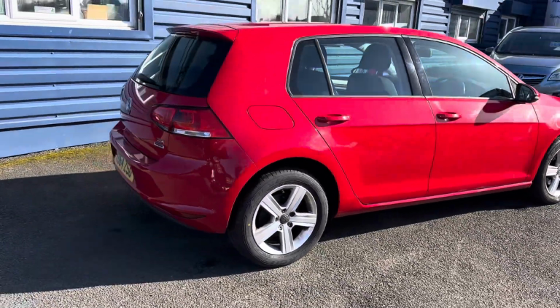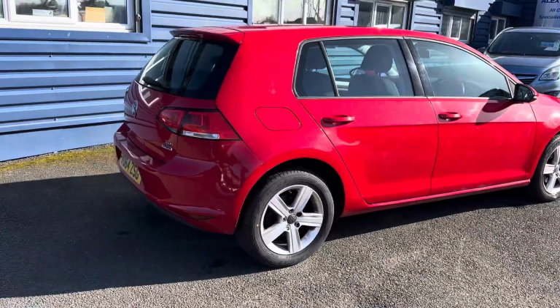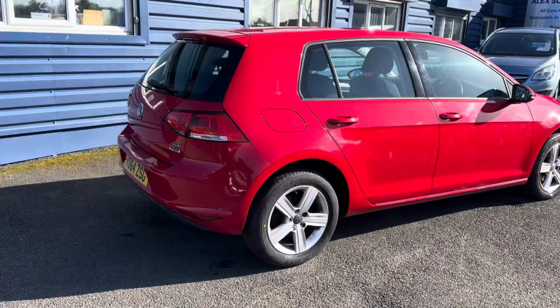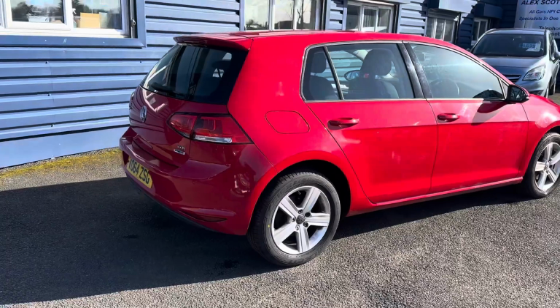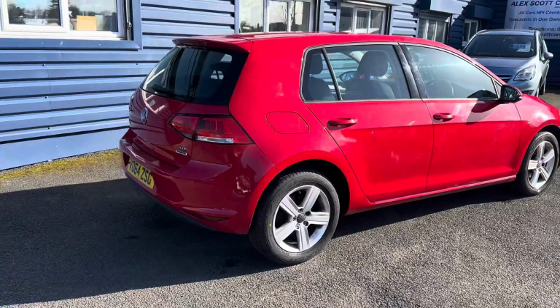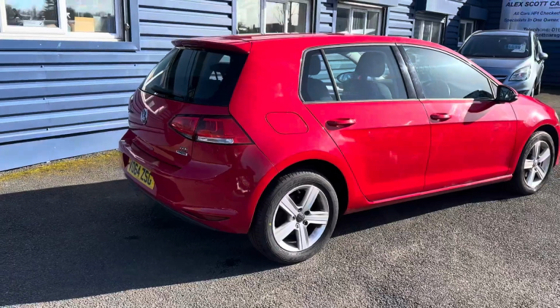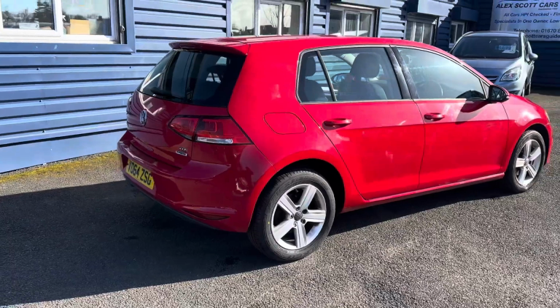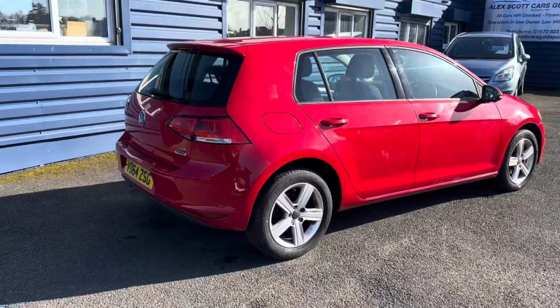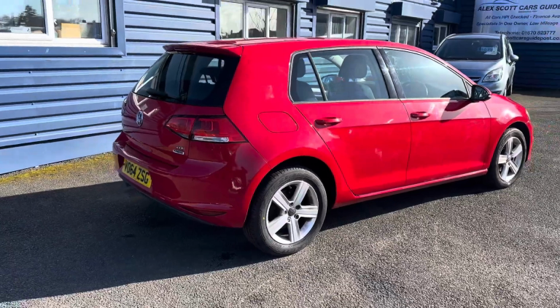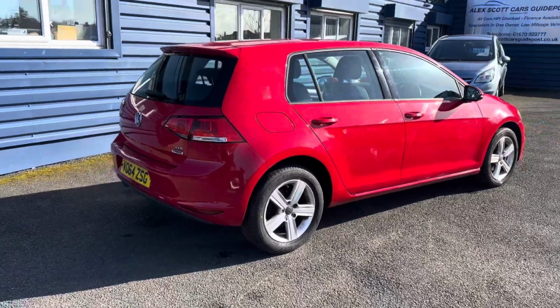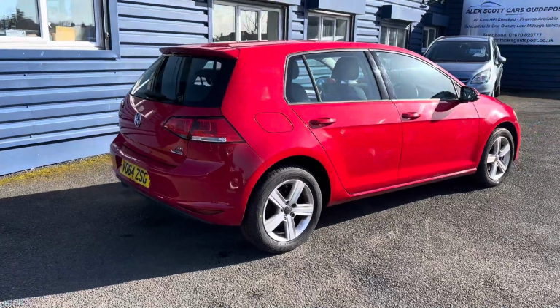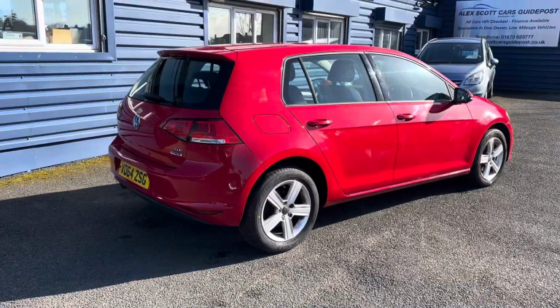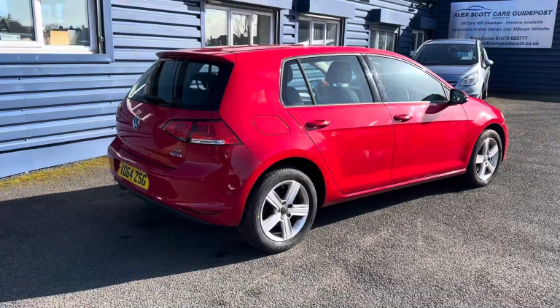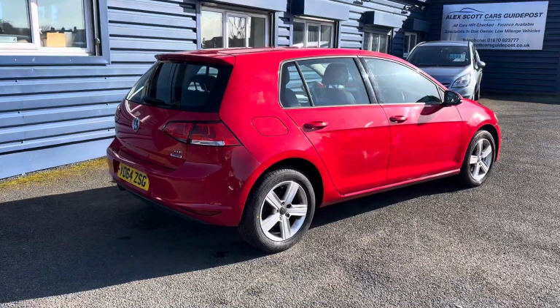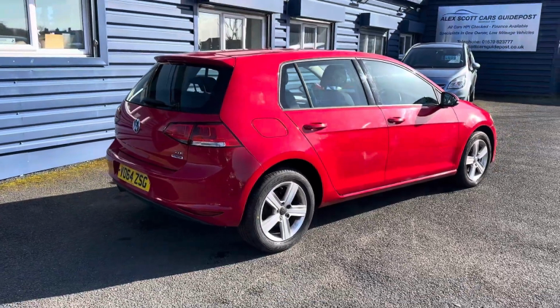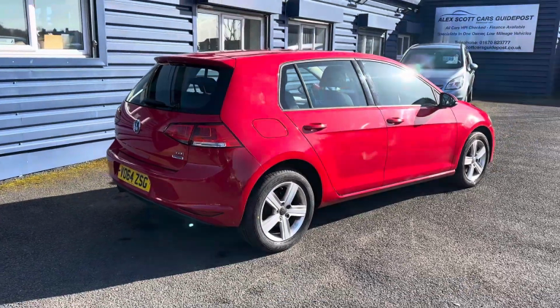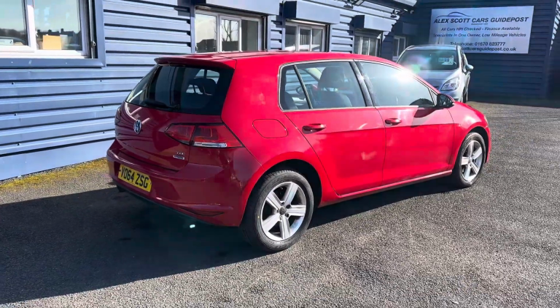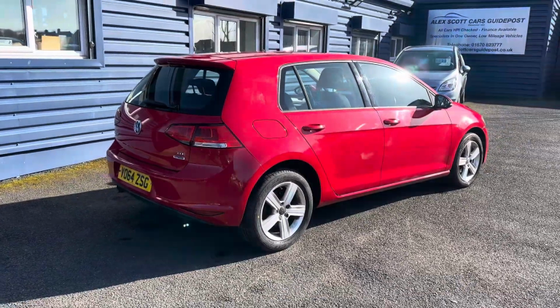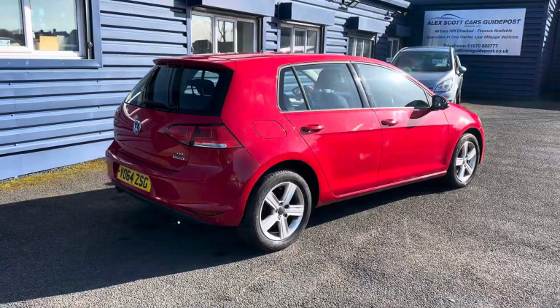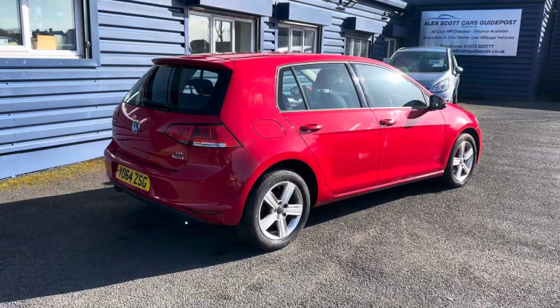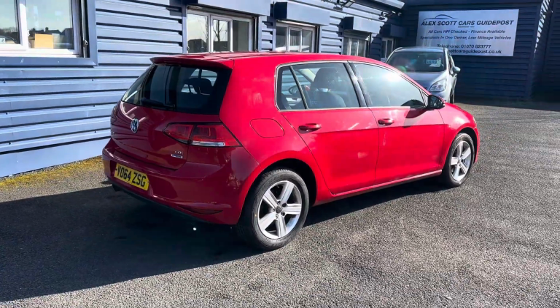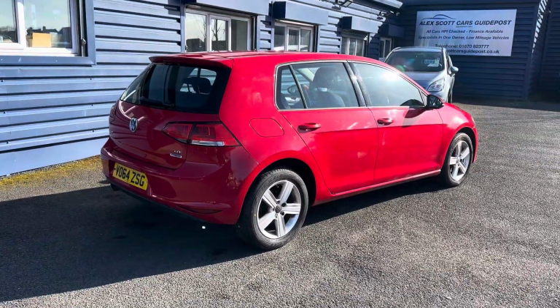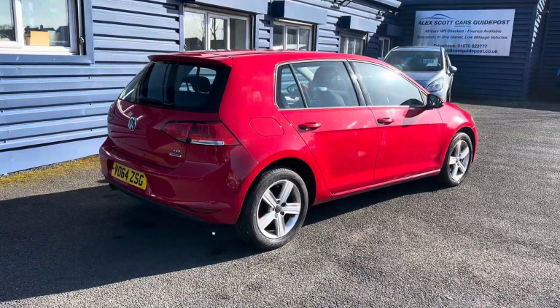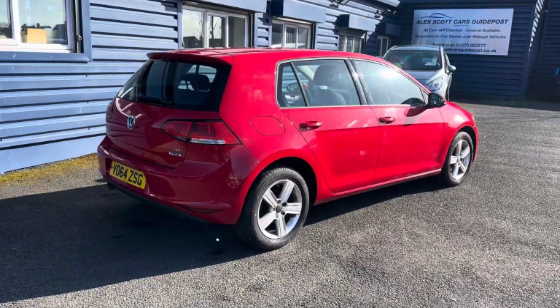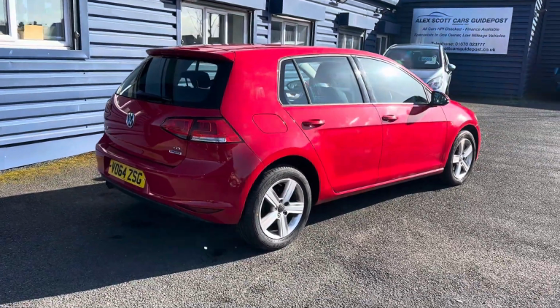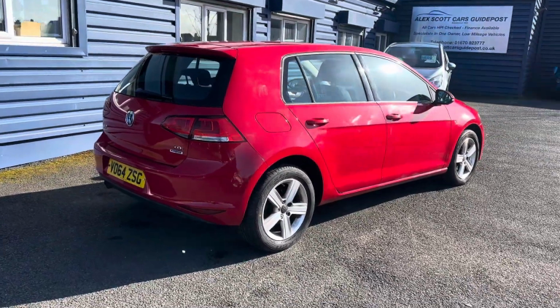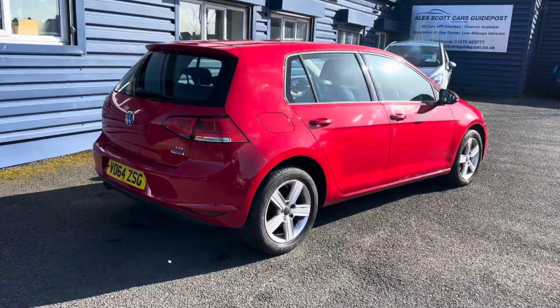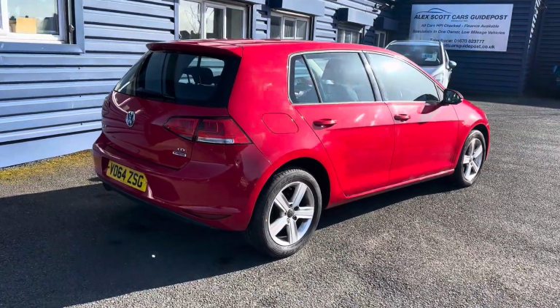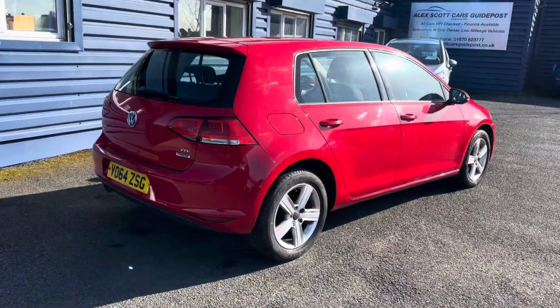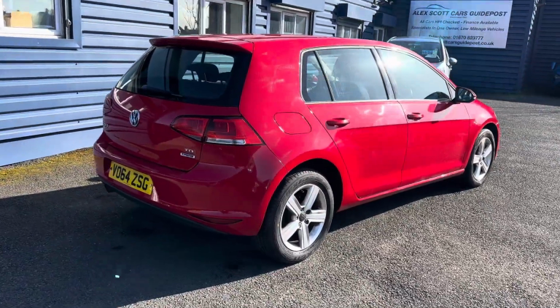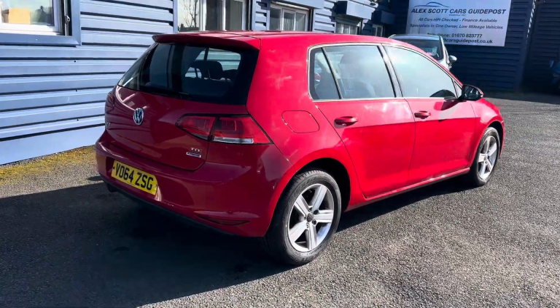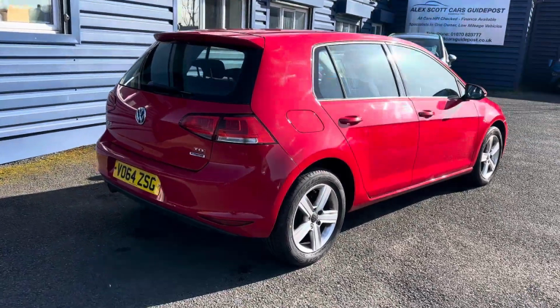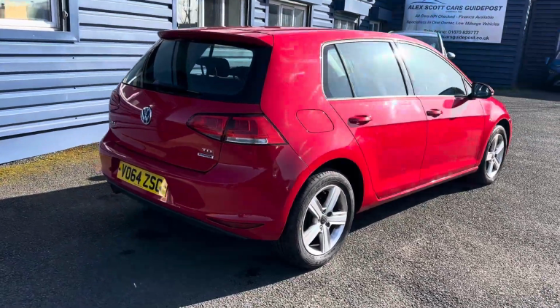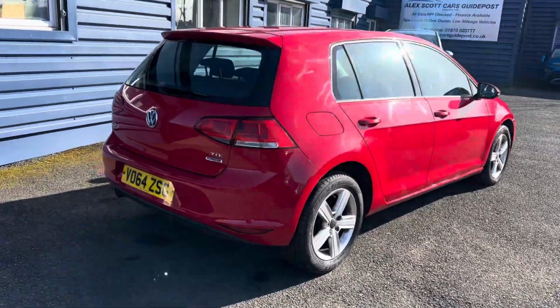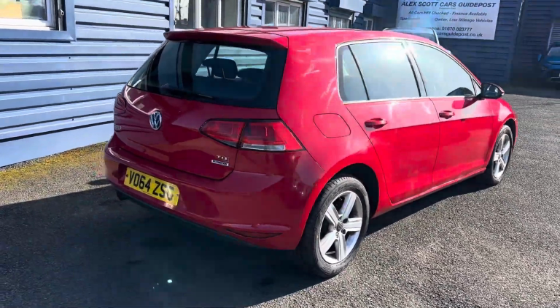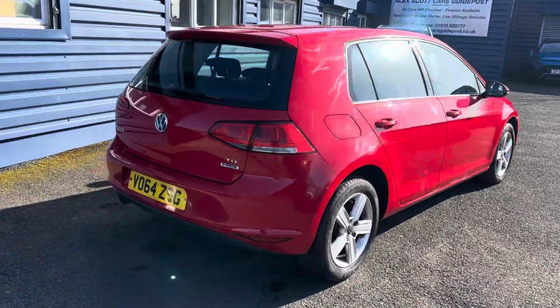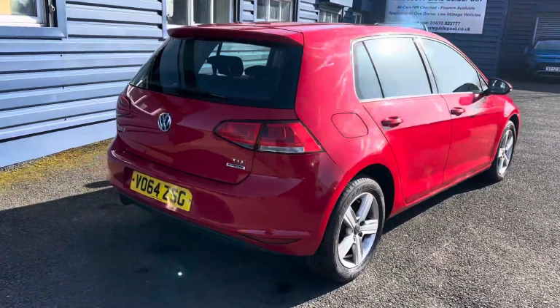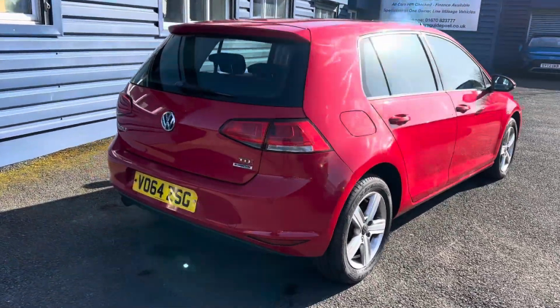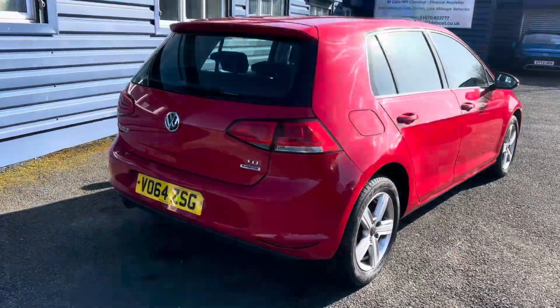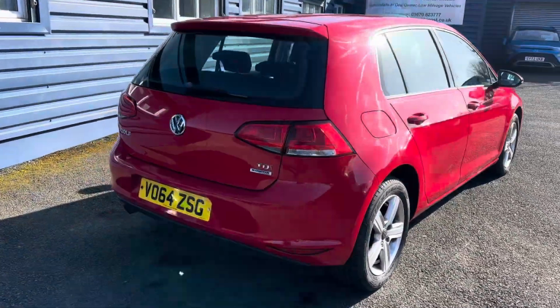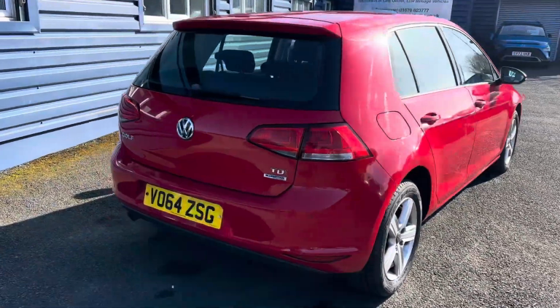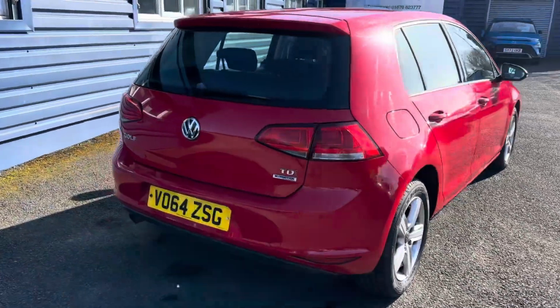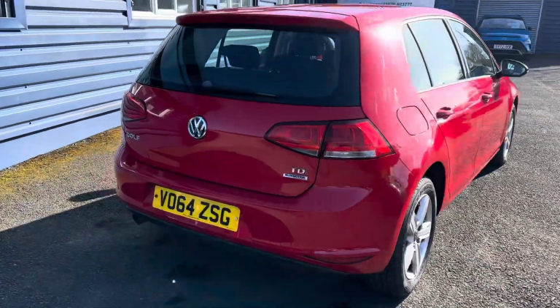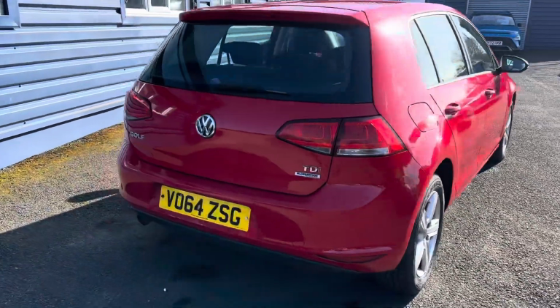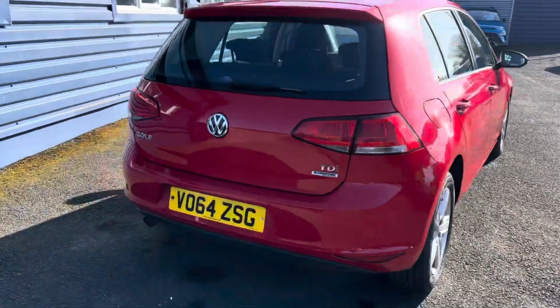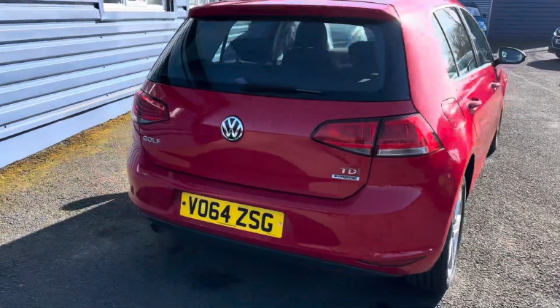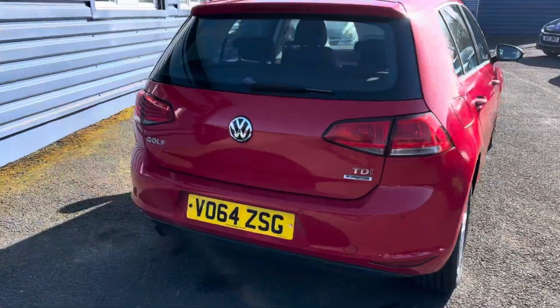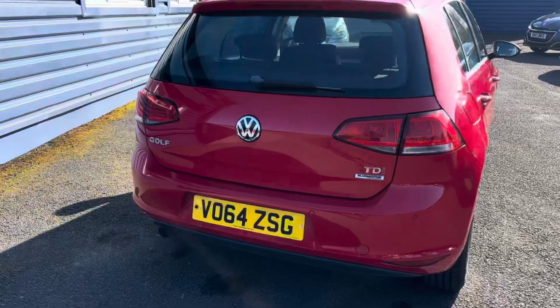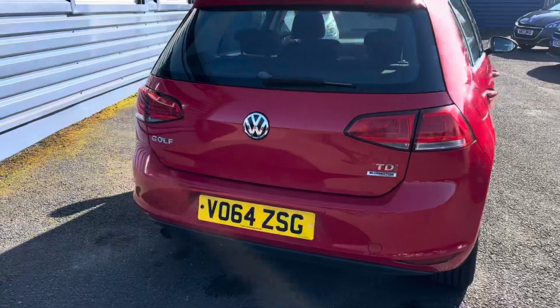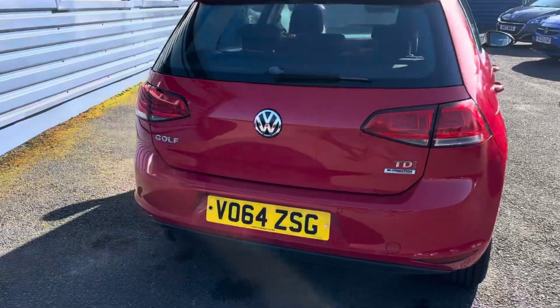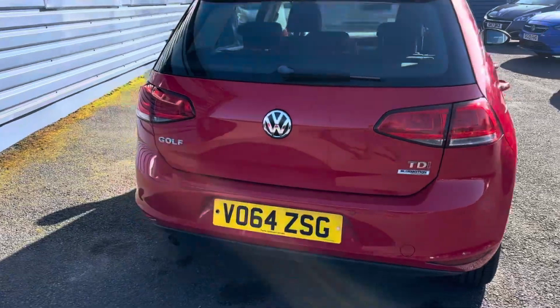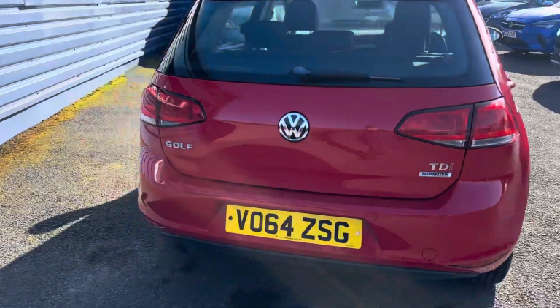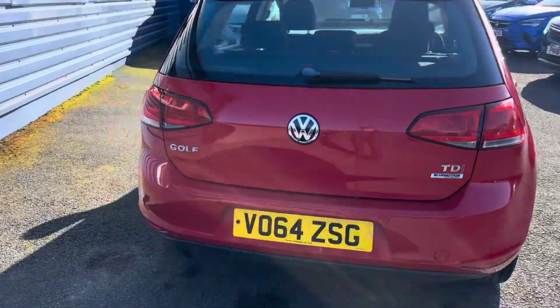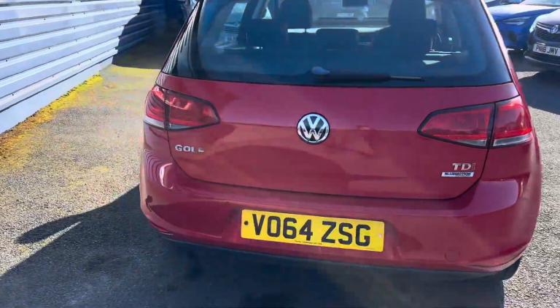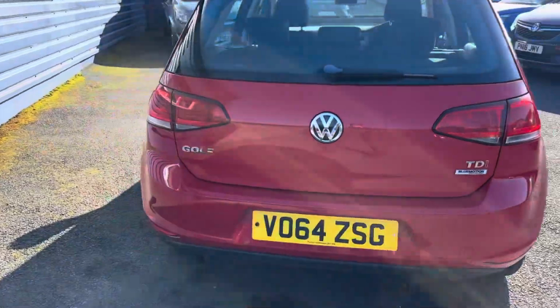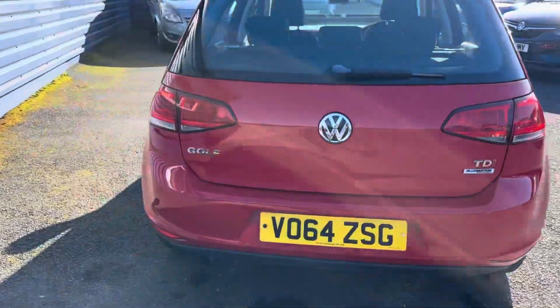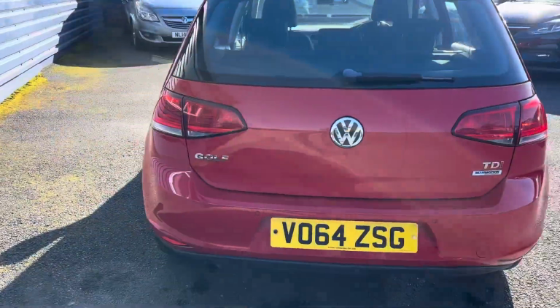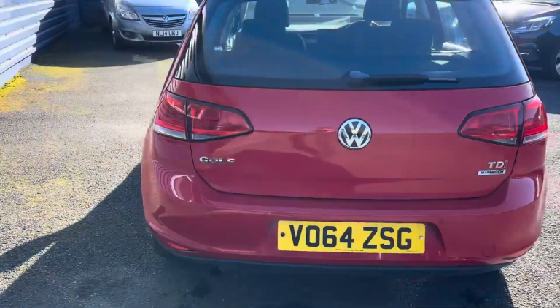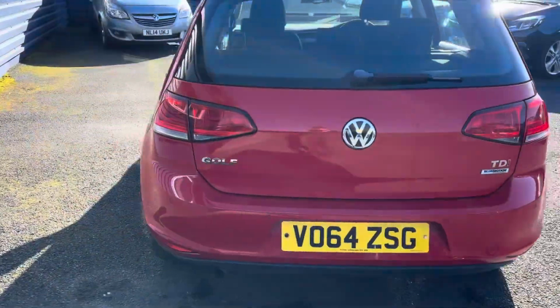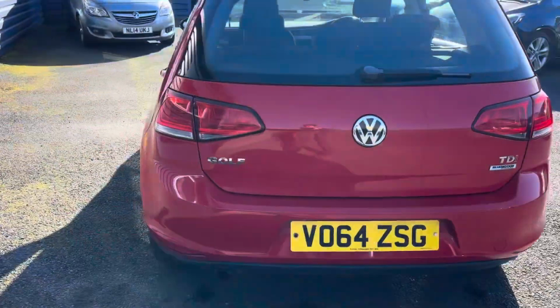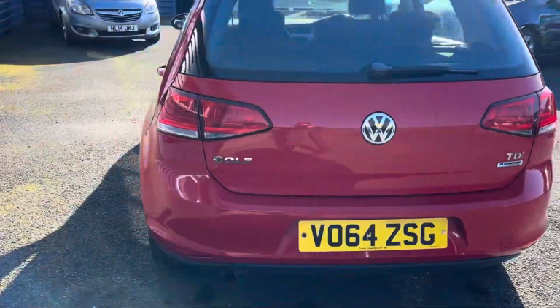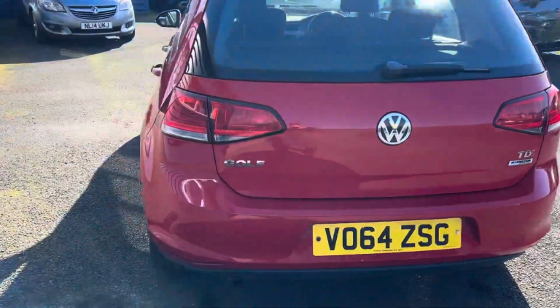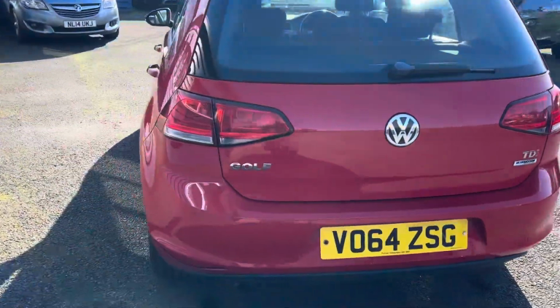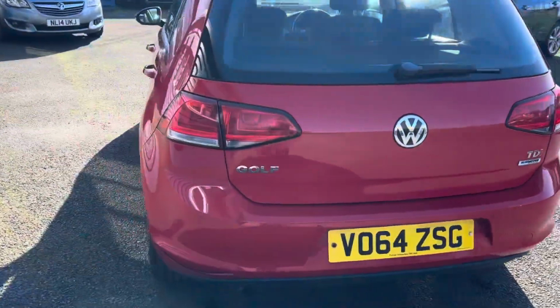The car would come with a full MOT on it as well. With the current MOT, we would put it through a full 12-month MOT.